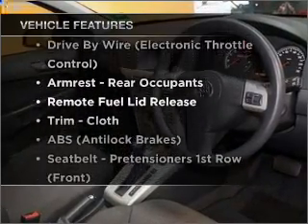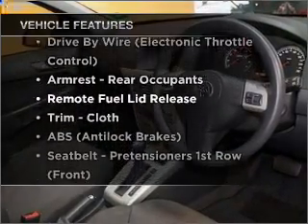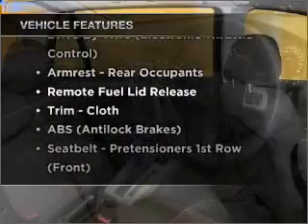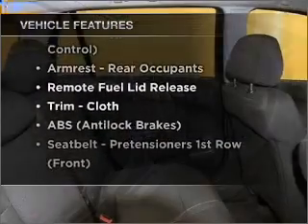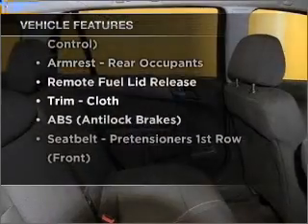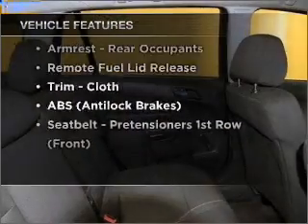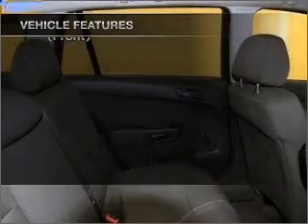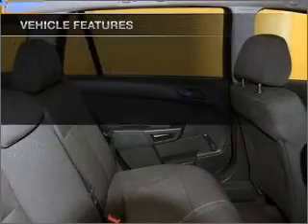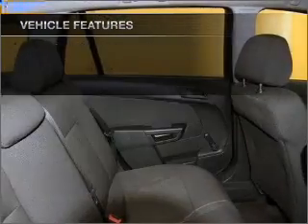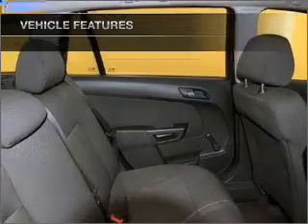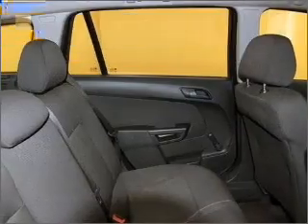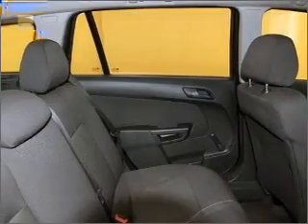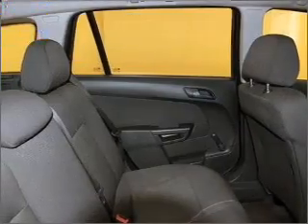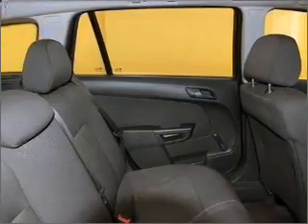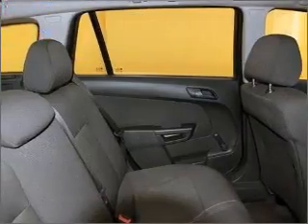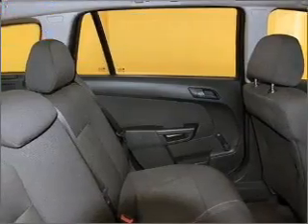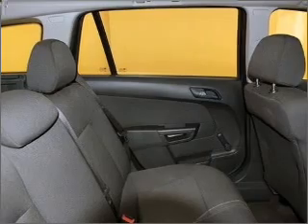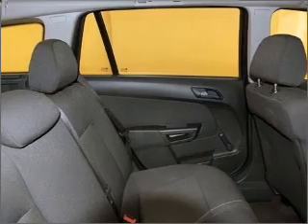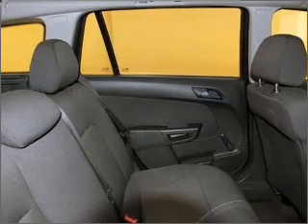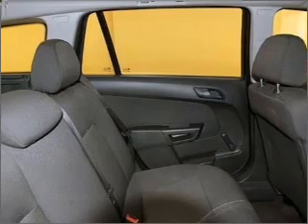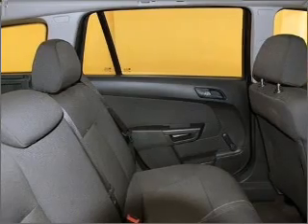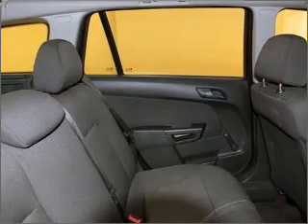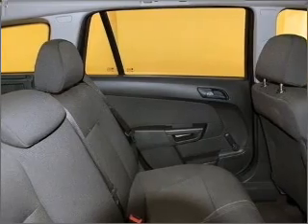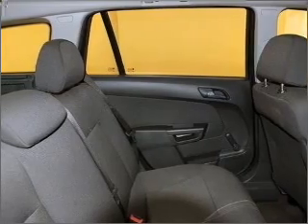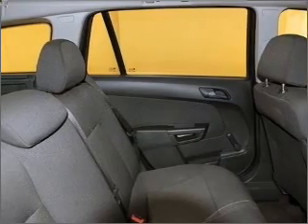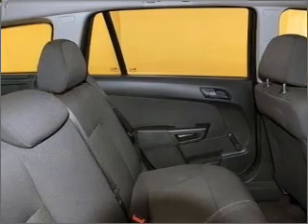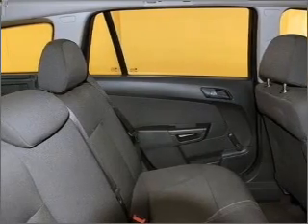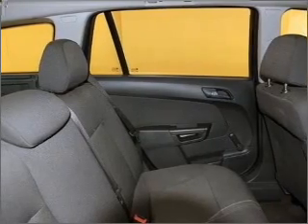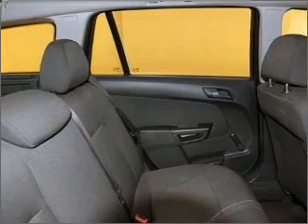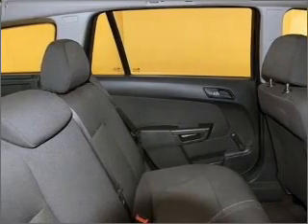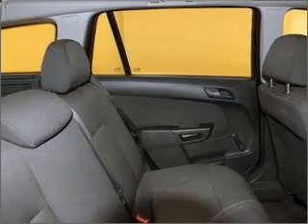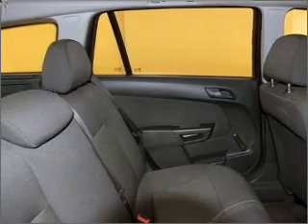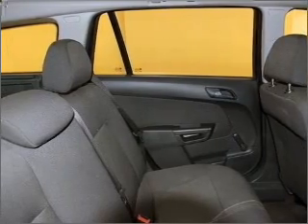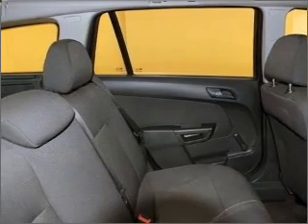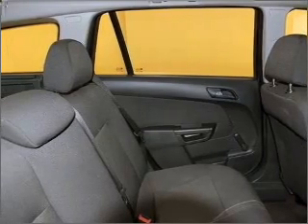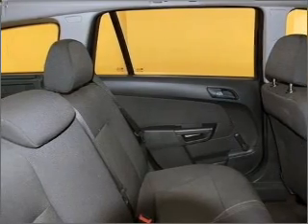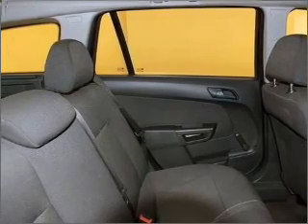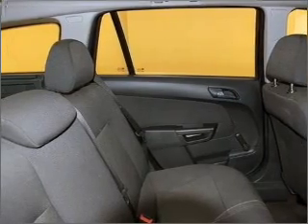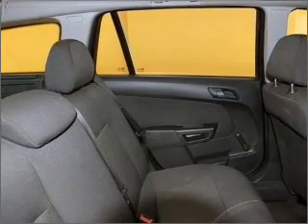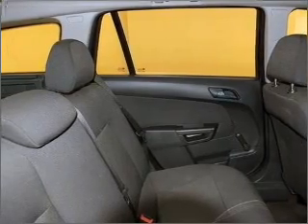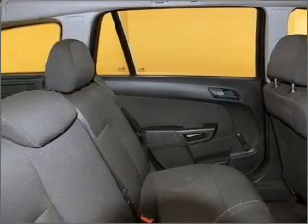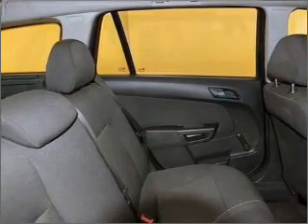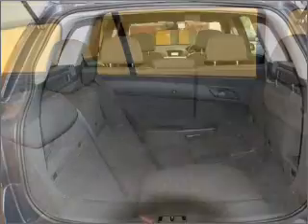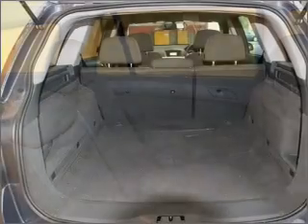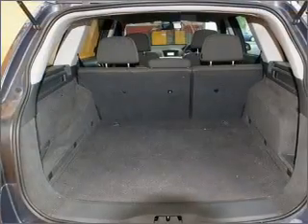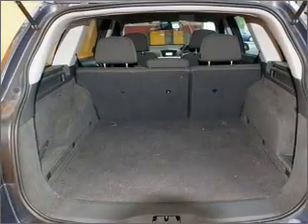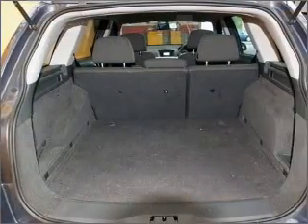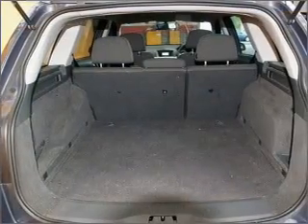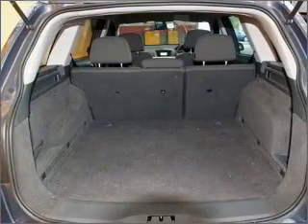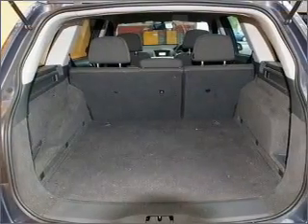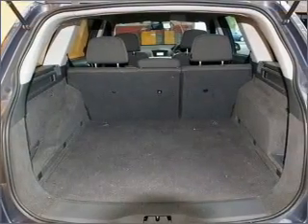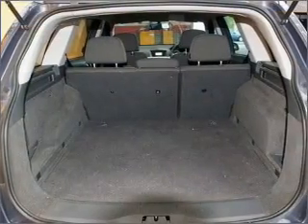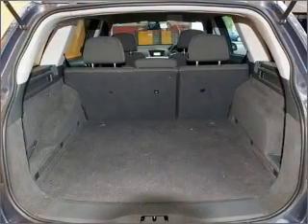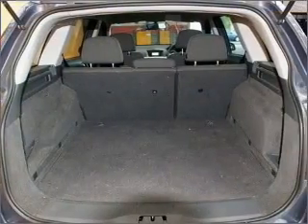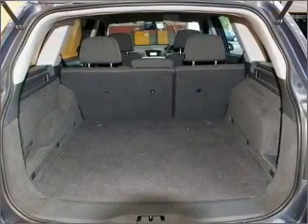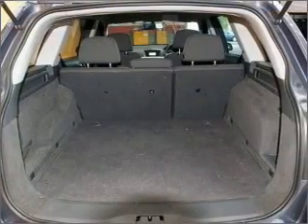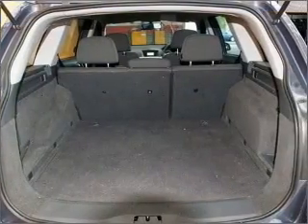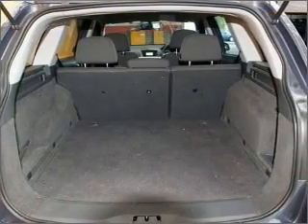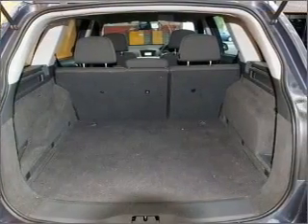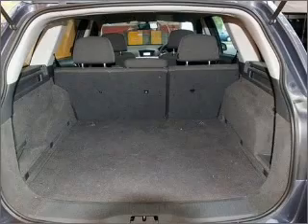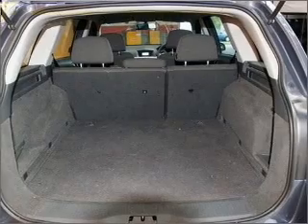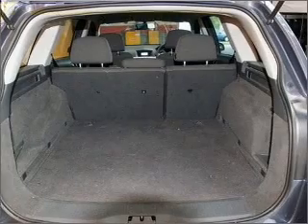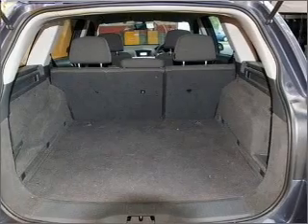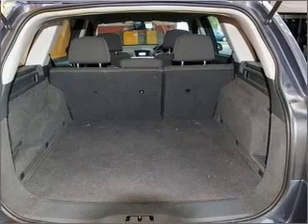Central locking, power windows, a CD player, an adjustable tilt steering wheel, ventilated disc brakes, and side airbag.